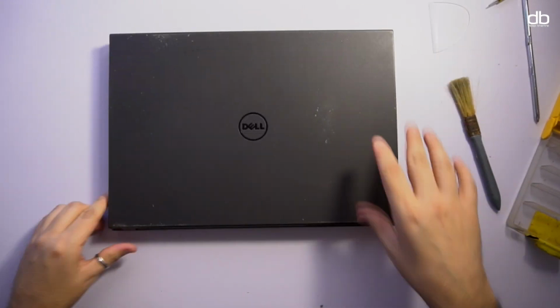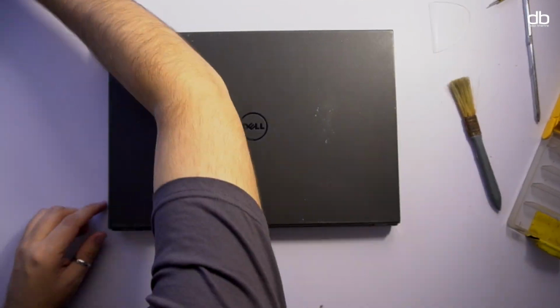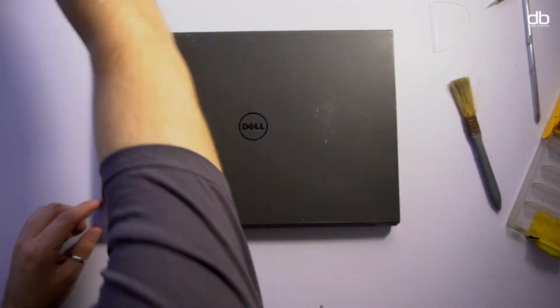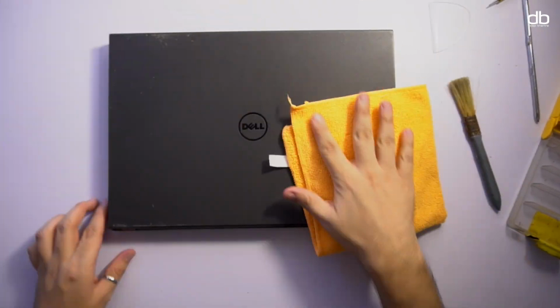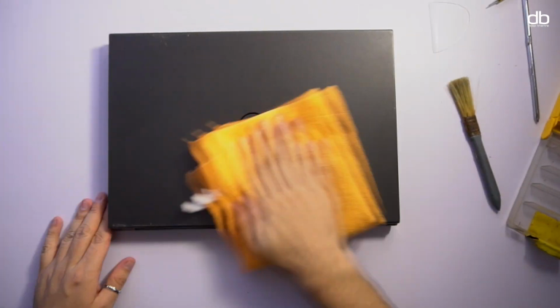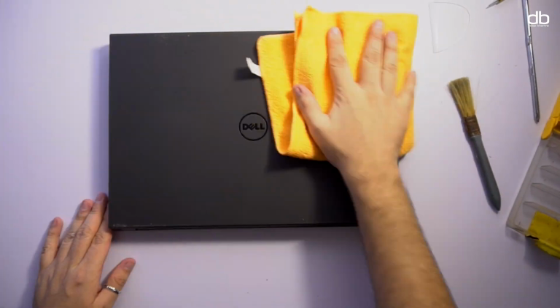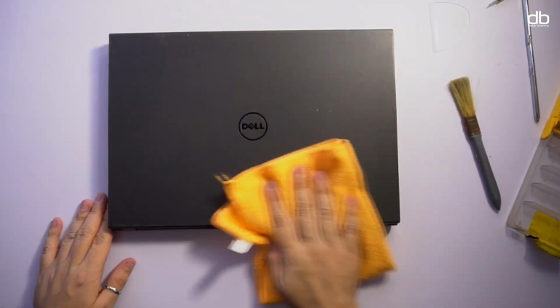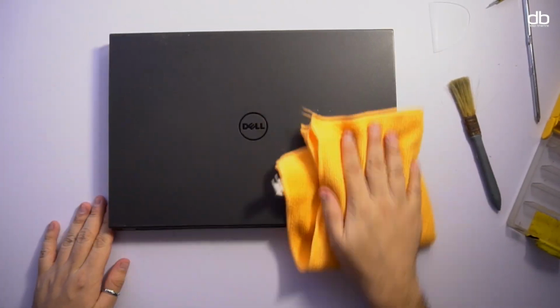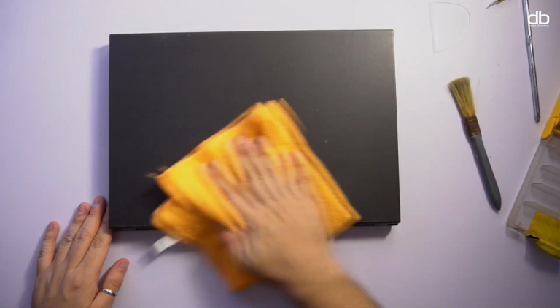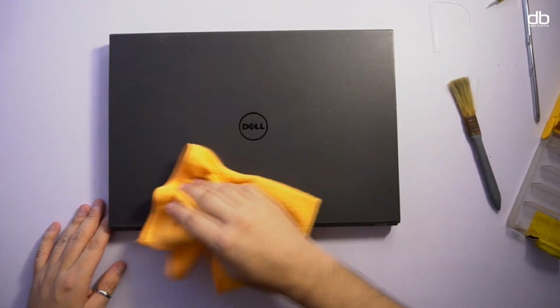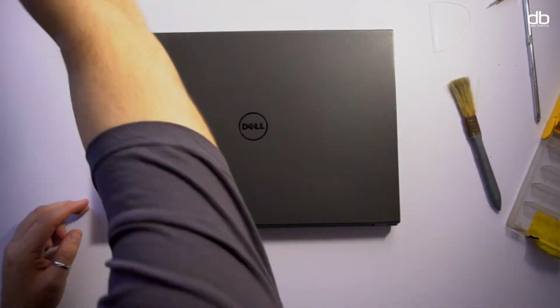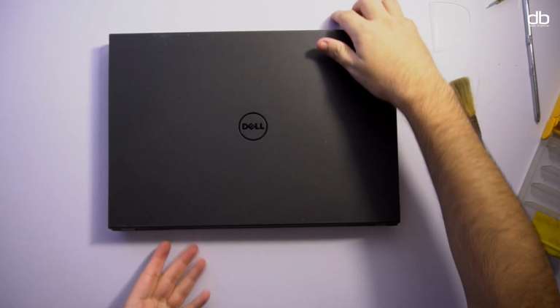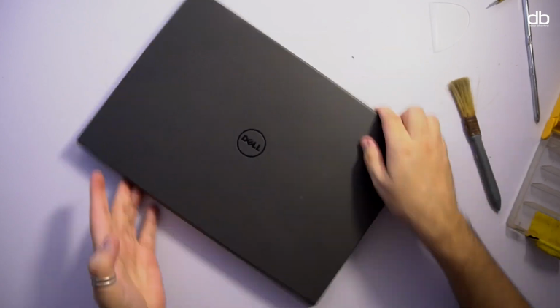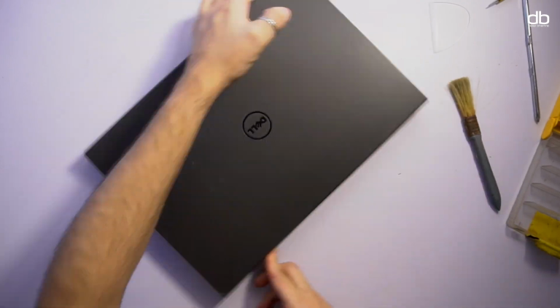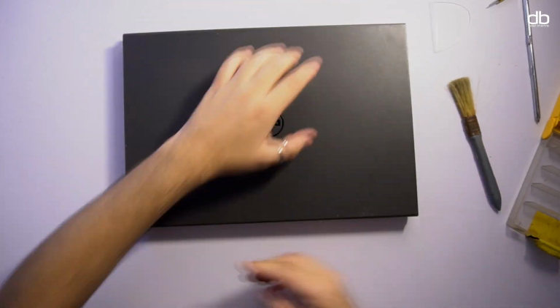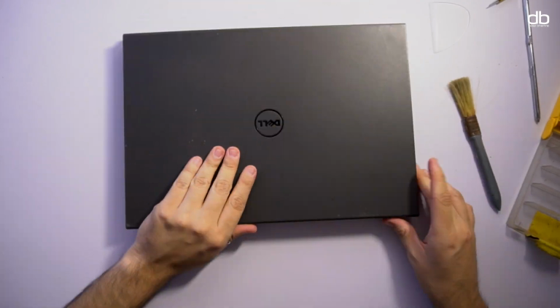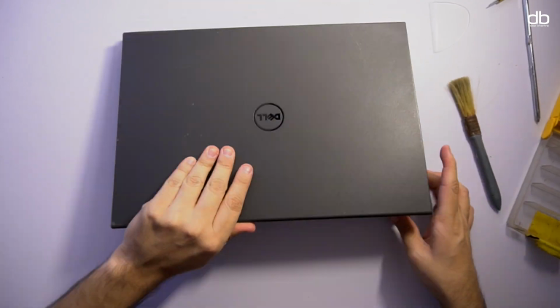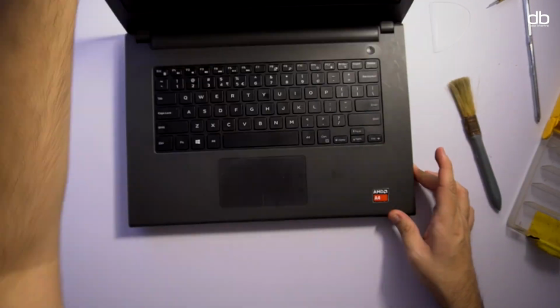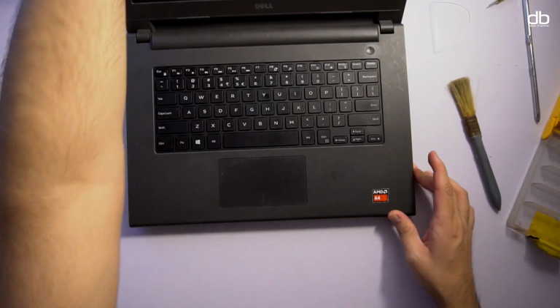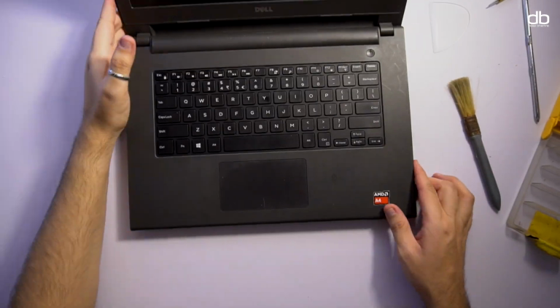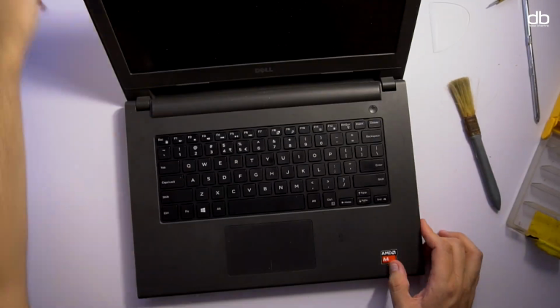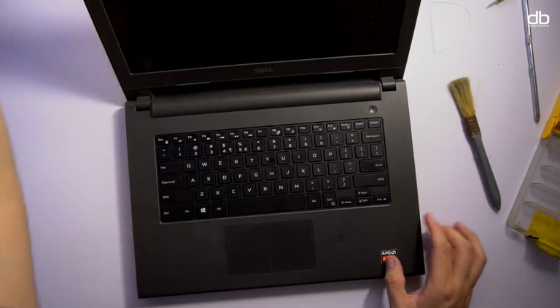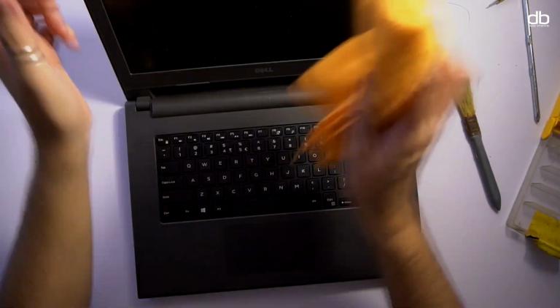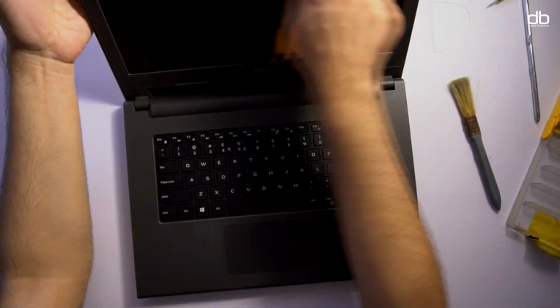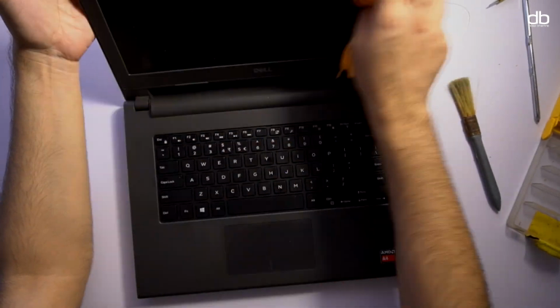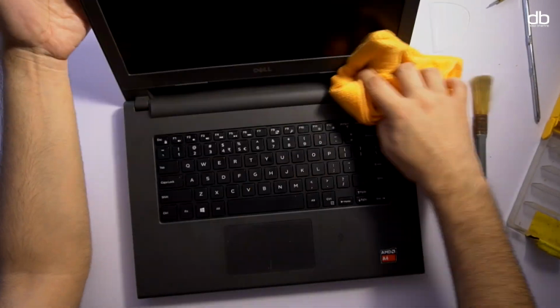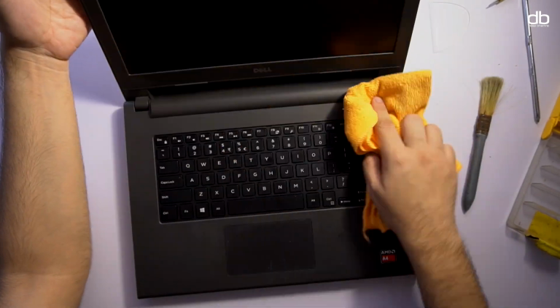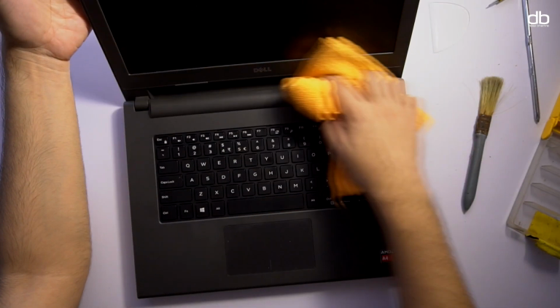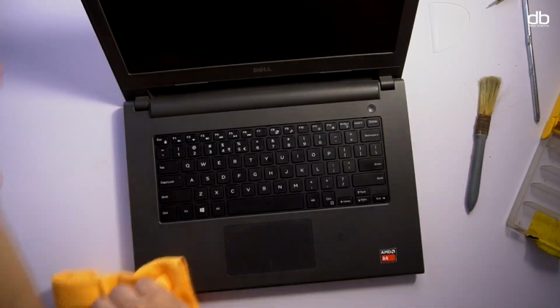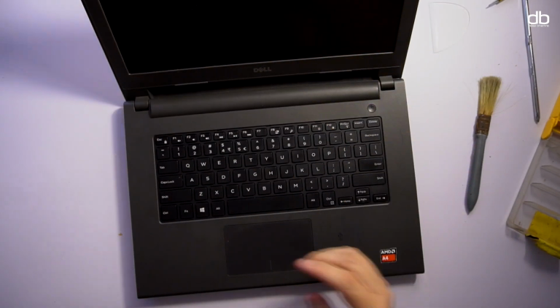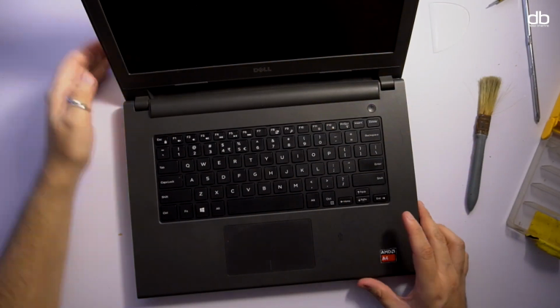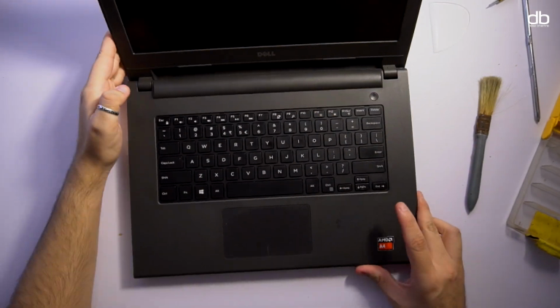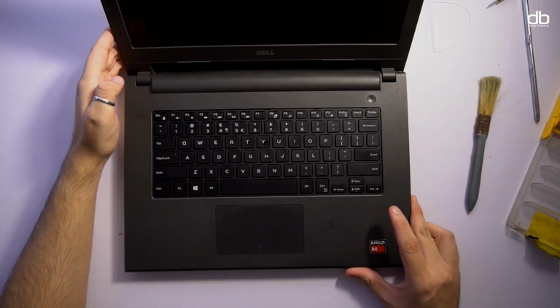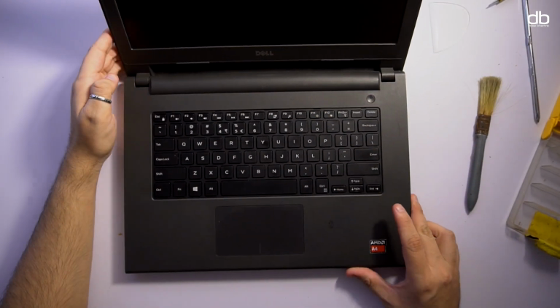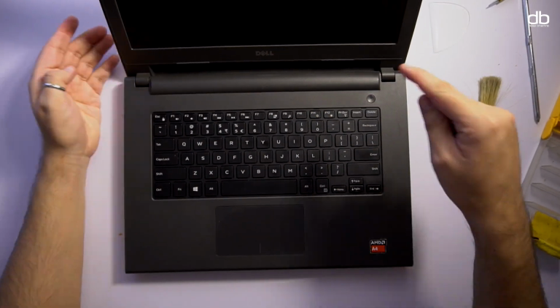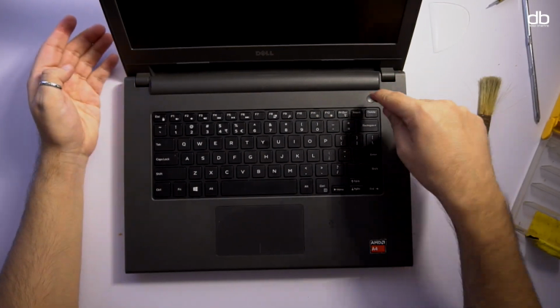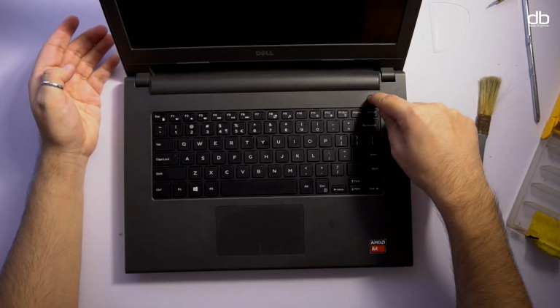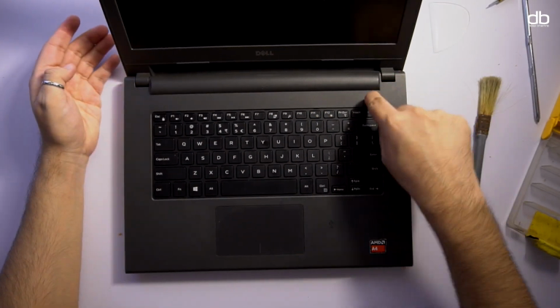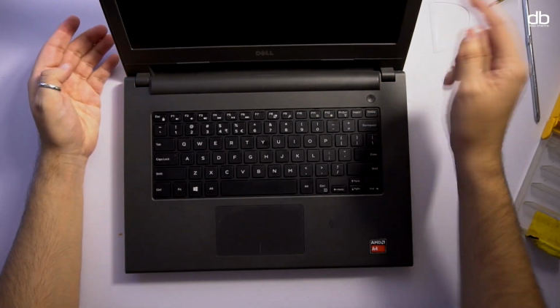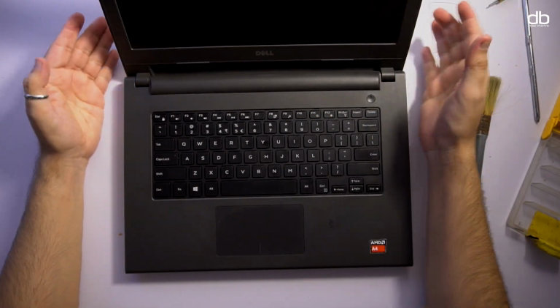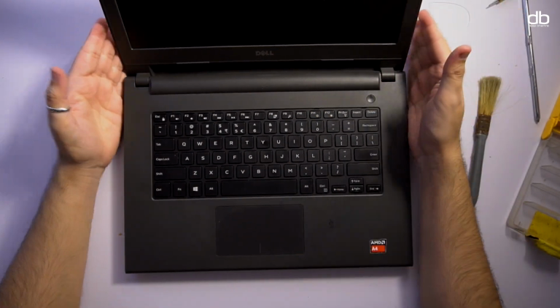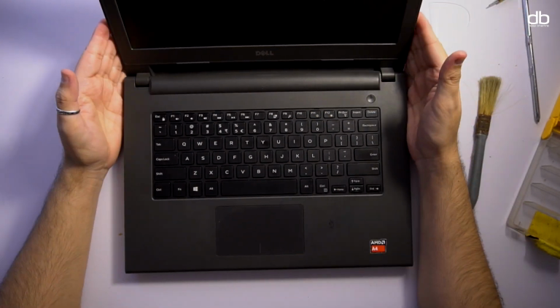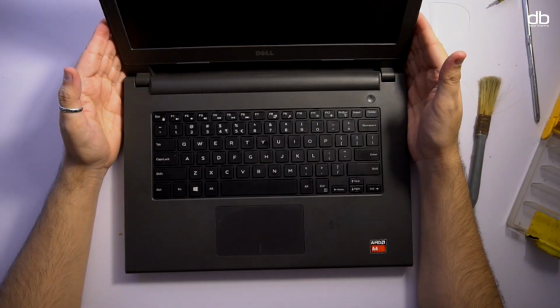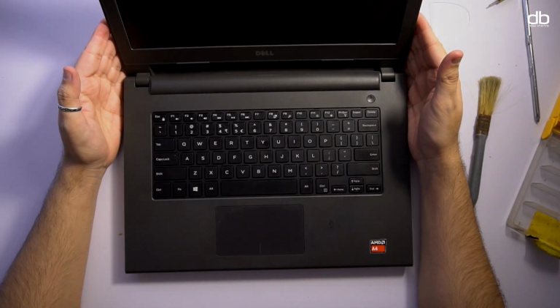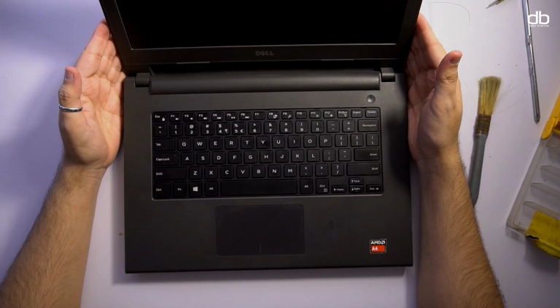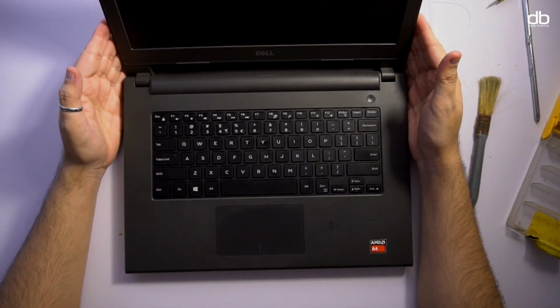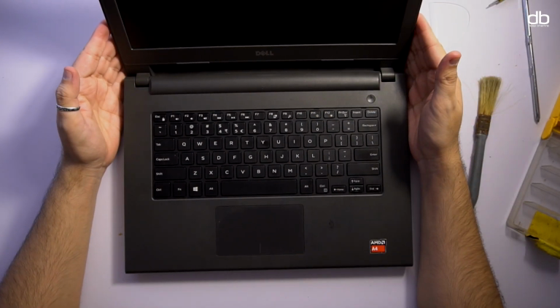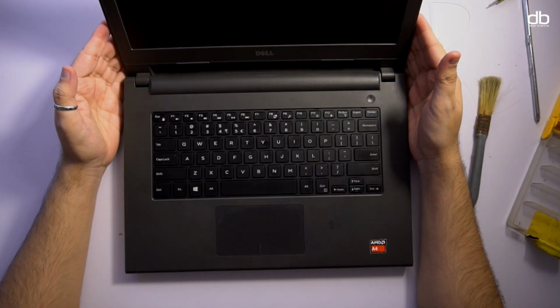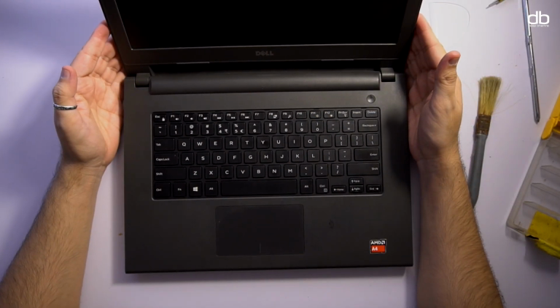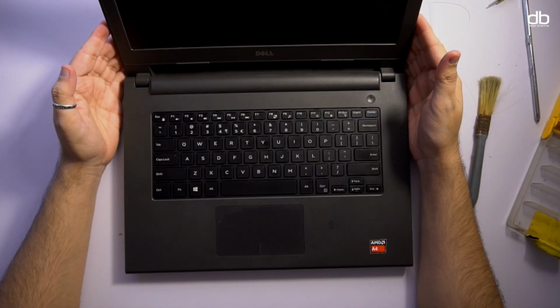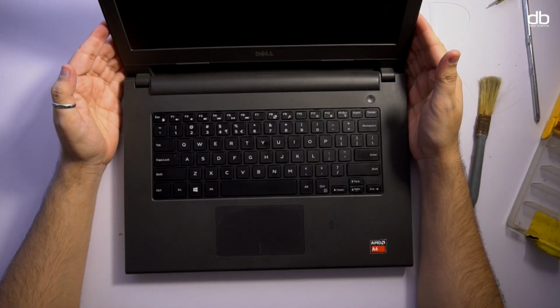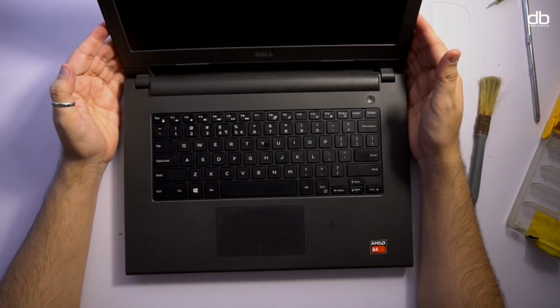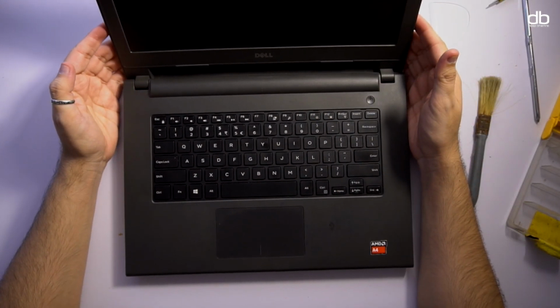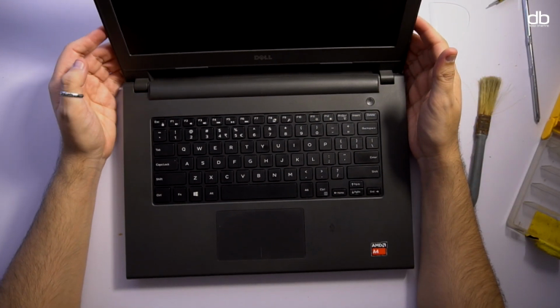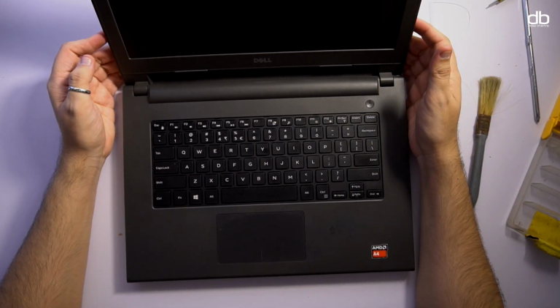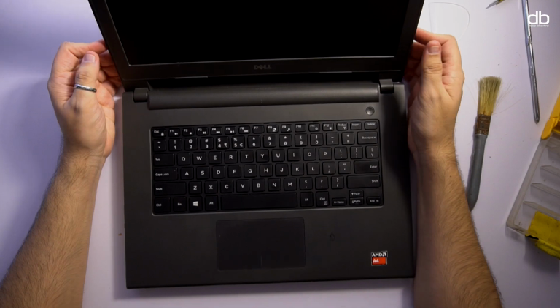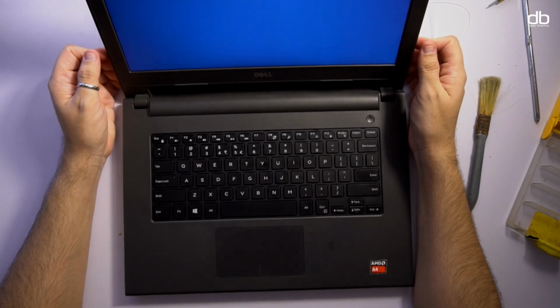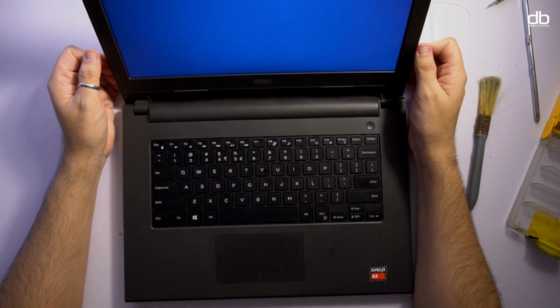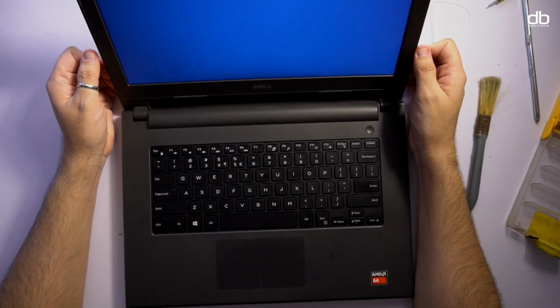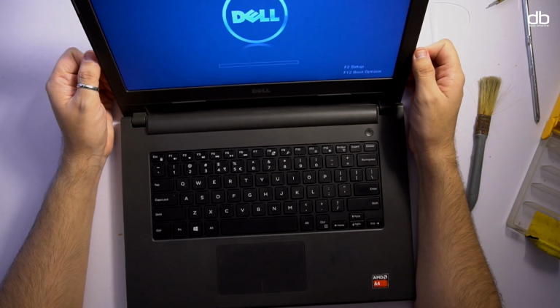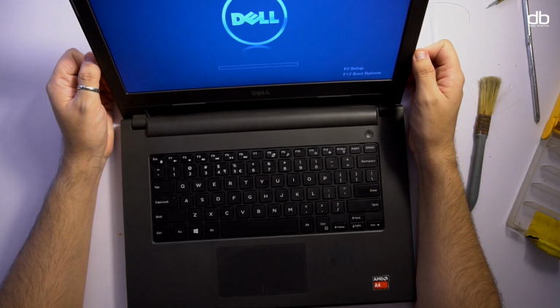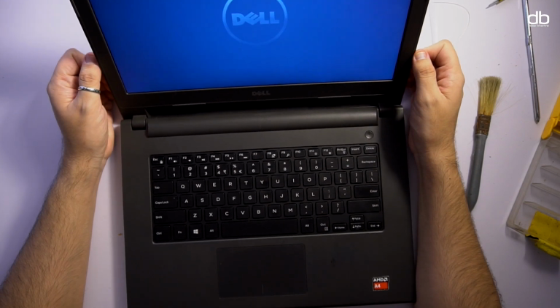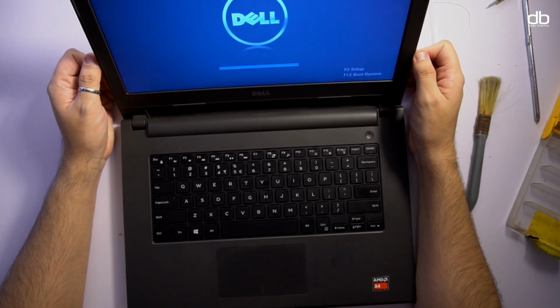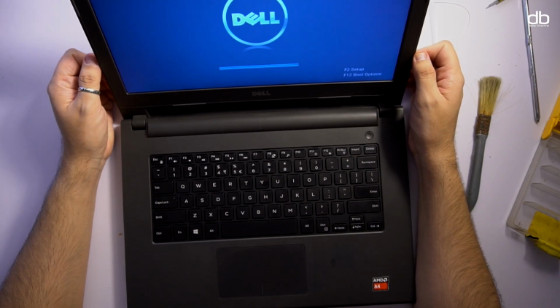Sliding in the cover and screwing in the last screw before installing the battery, giving it a courtesy clean, and we are done. Pressing the power button to check if it works — and it turns on. Perfect.